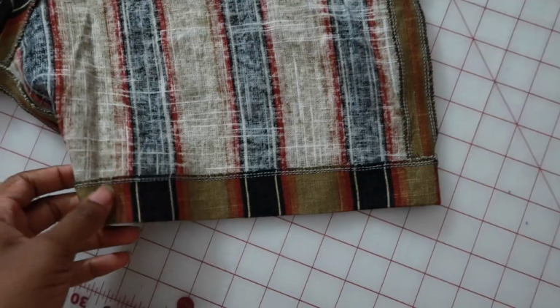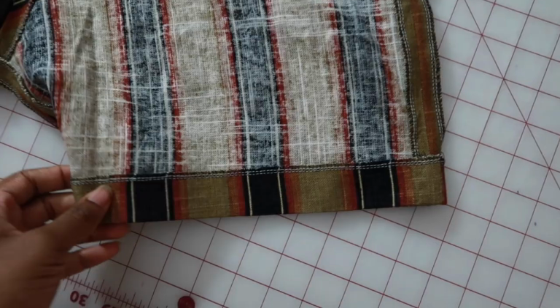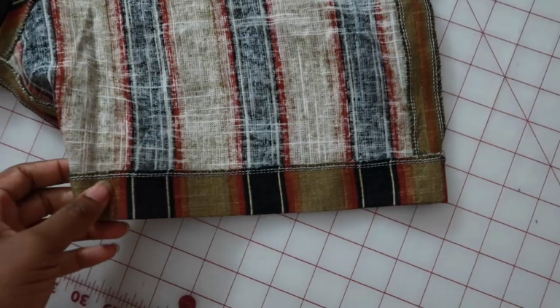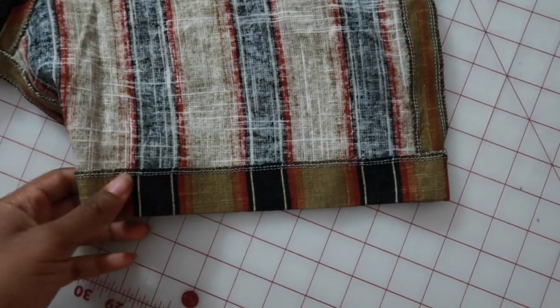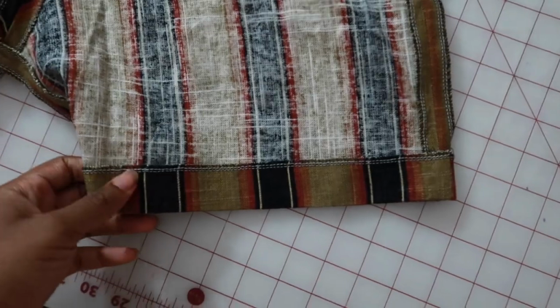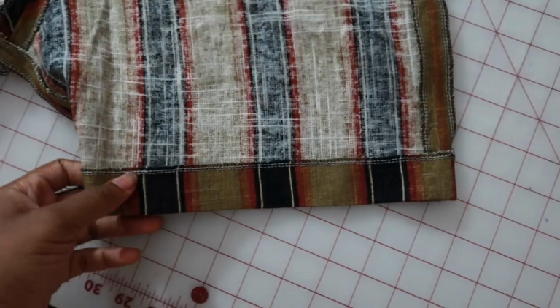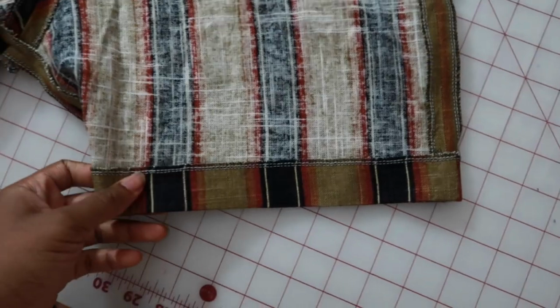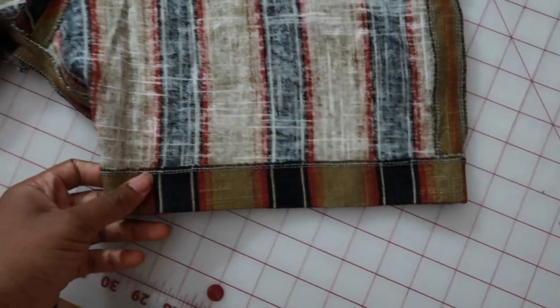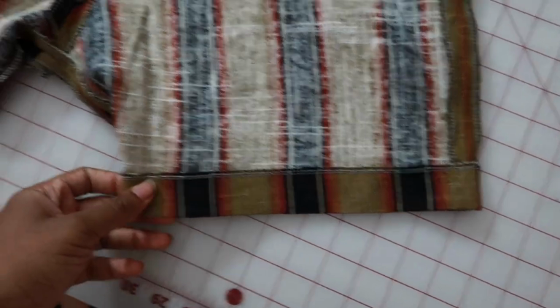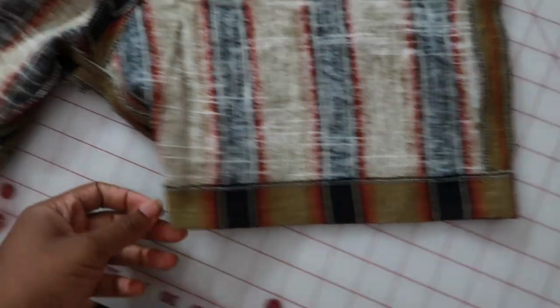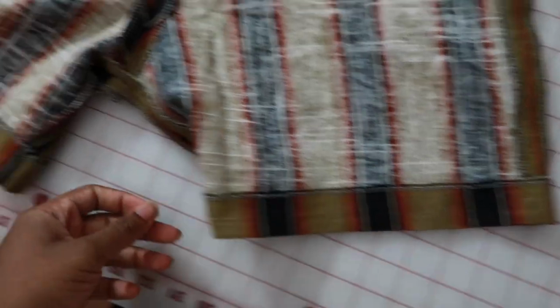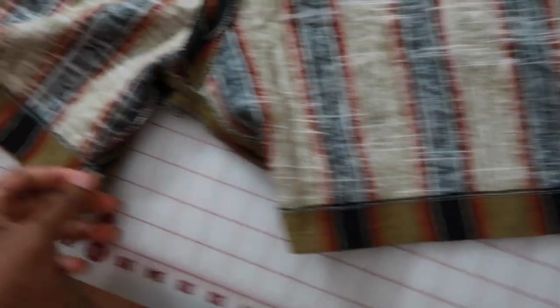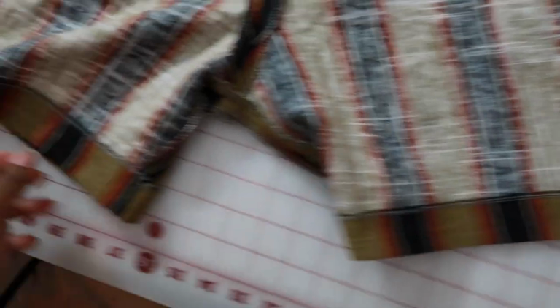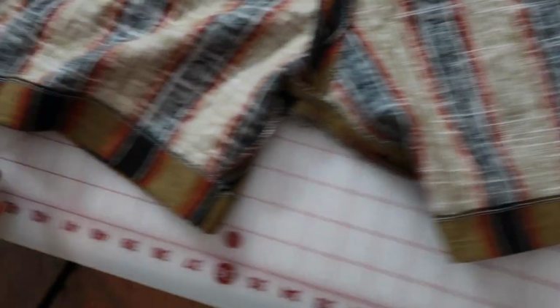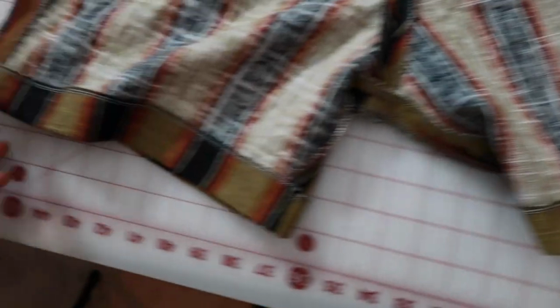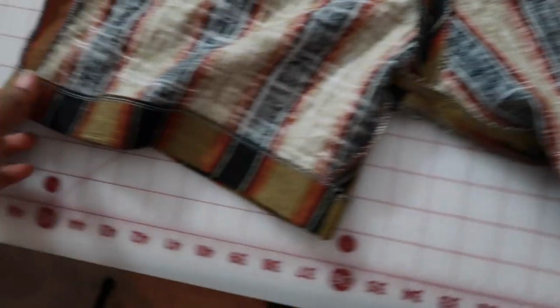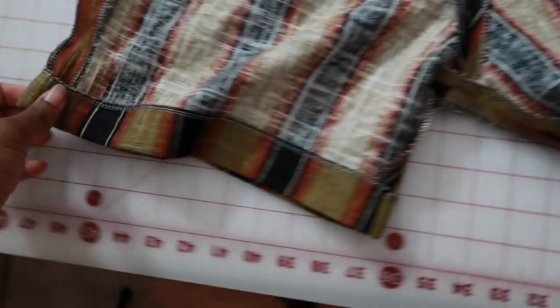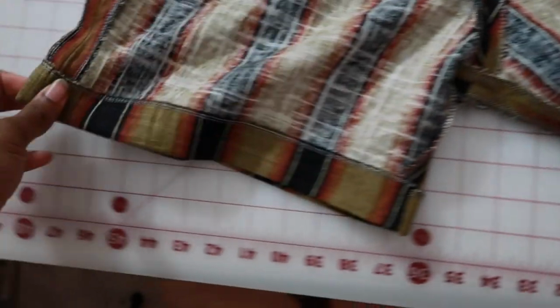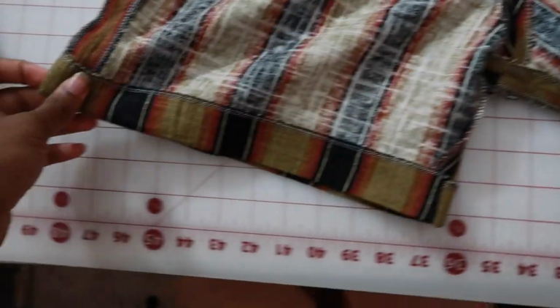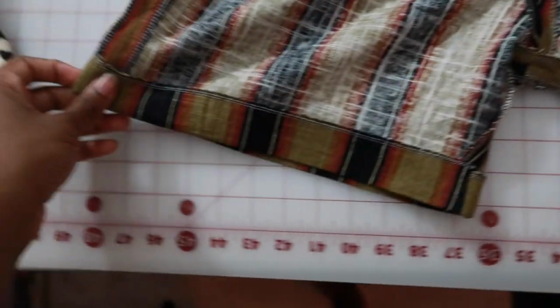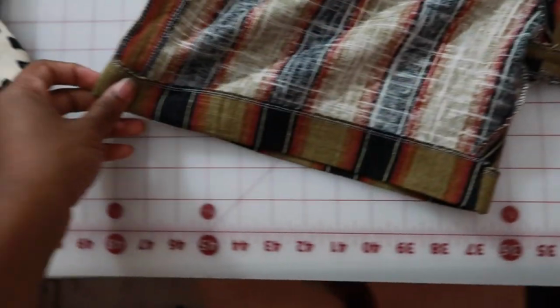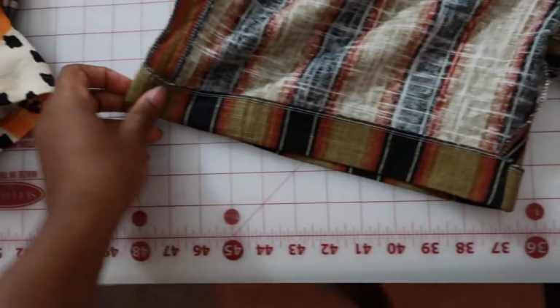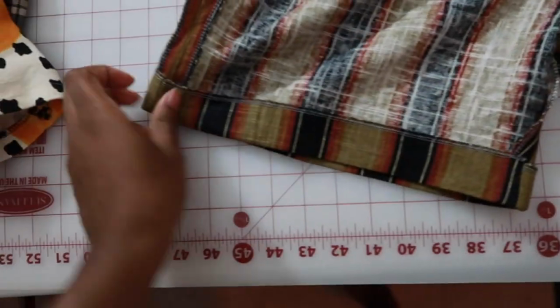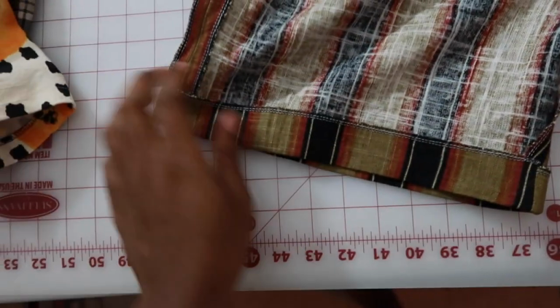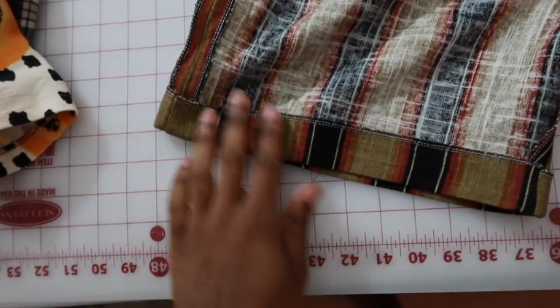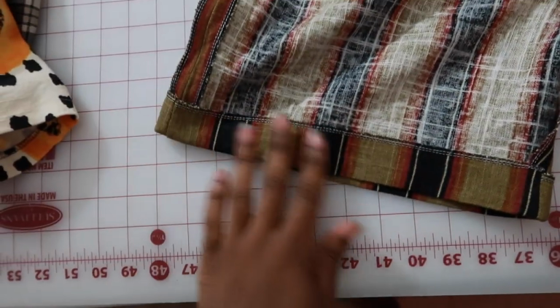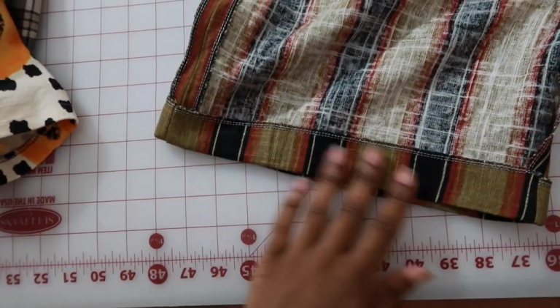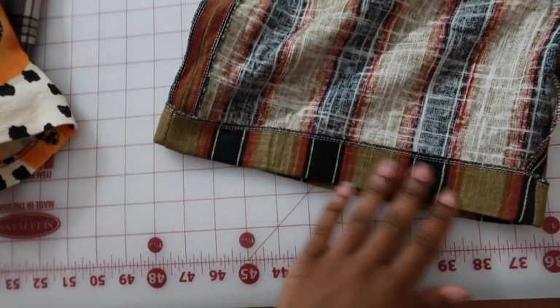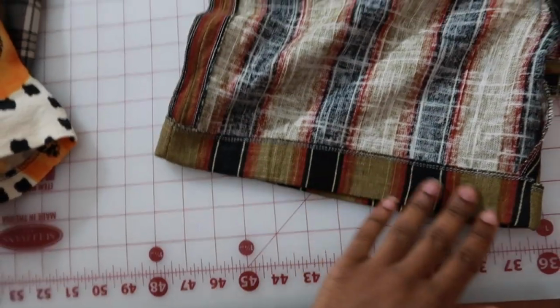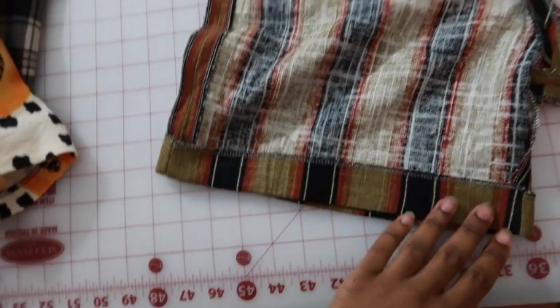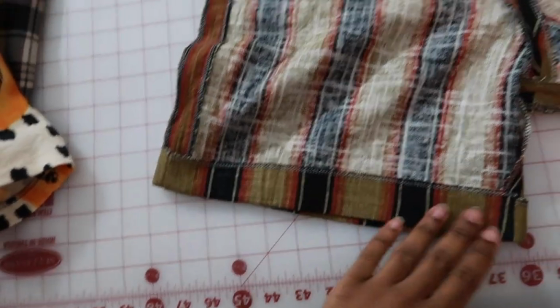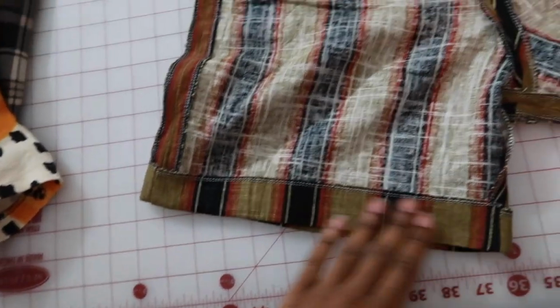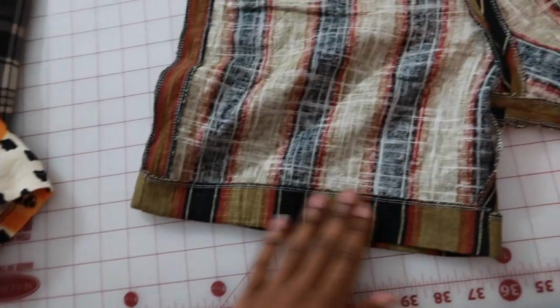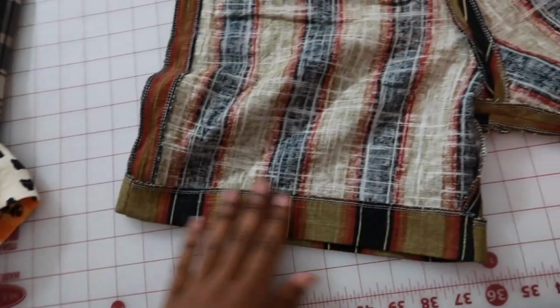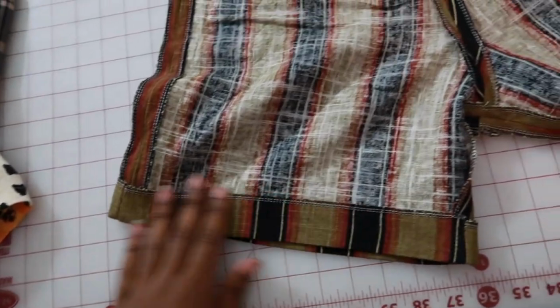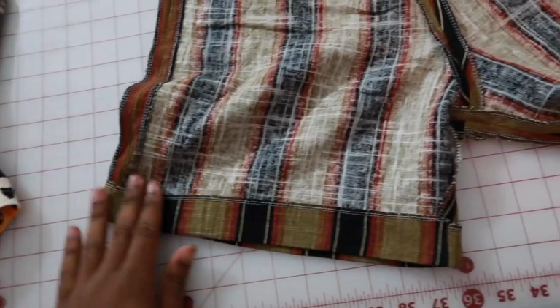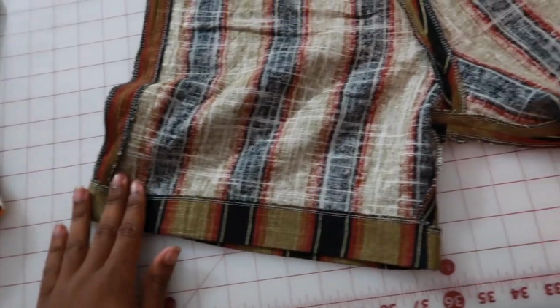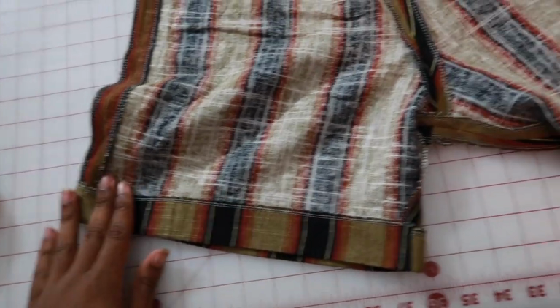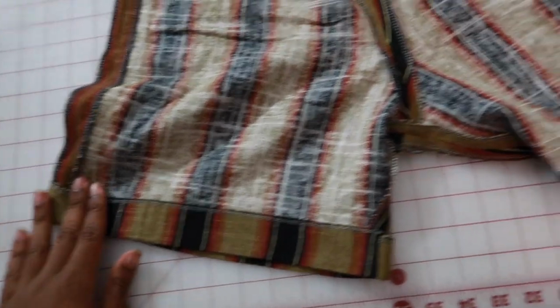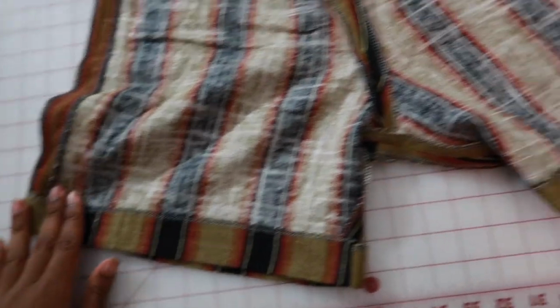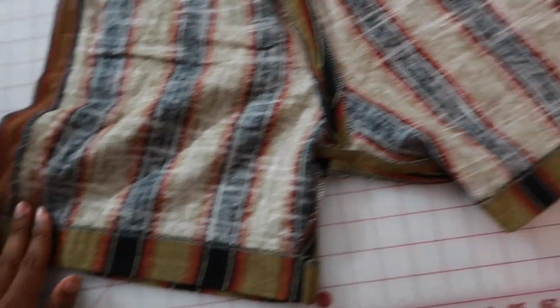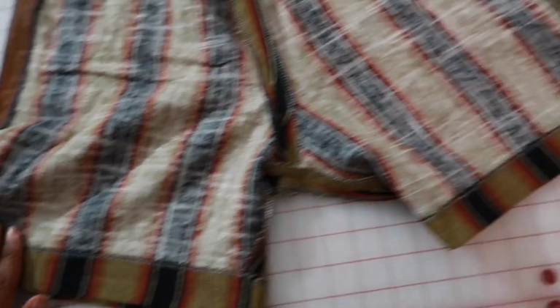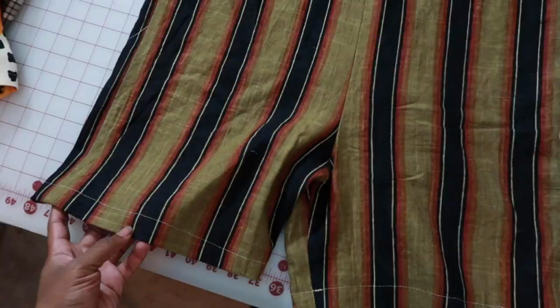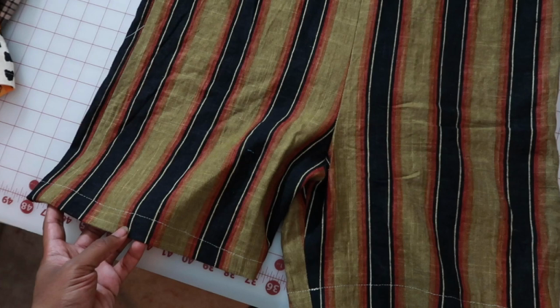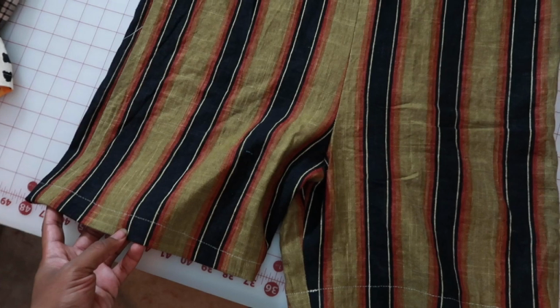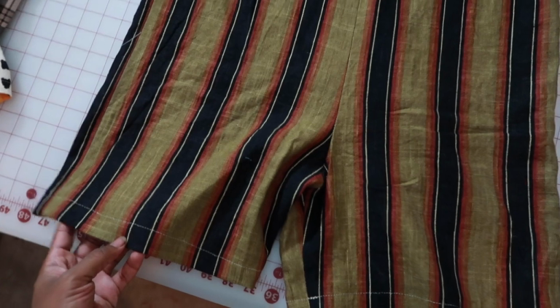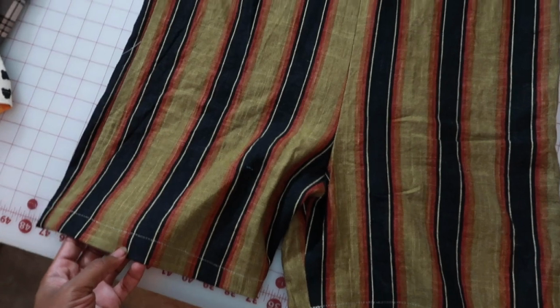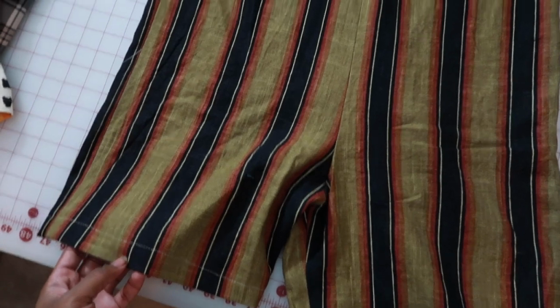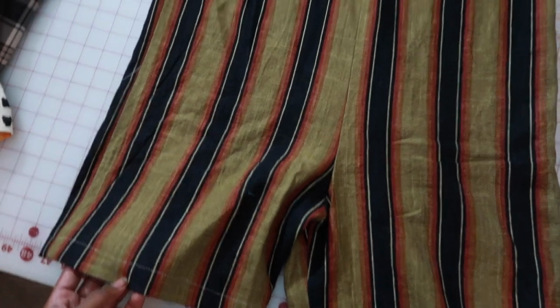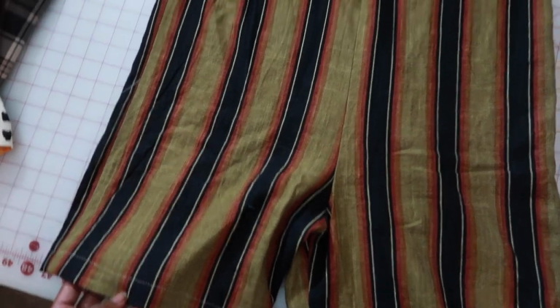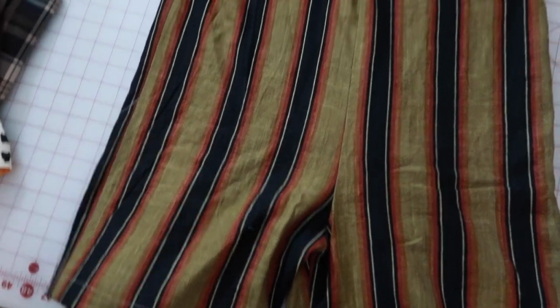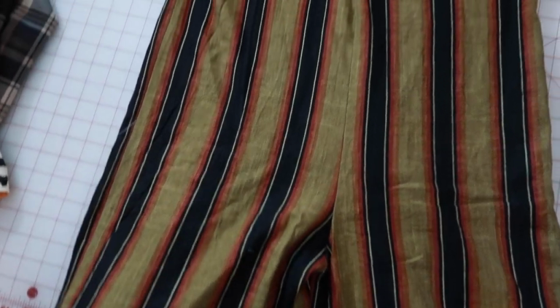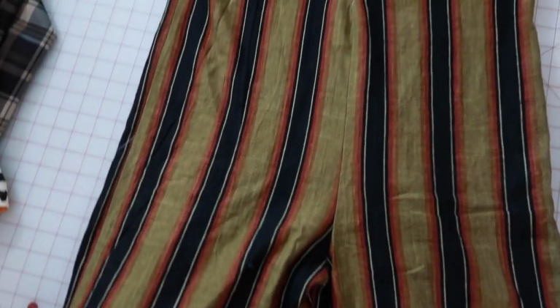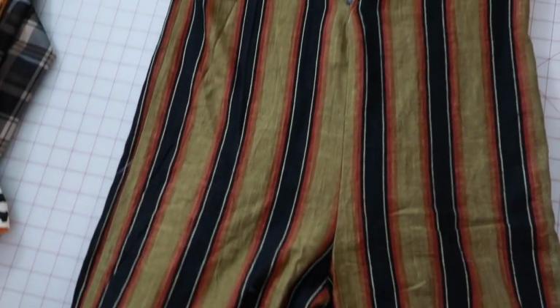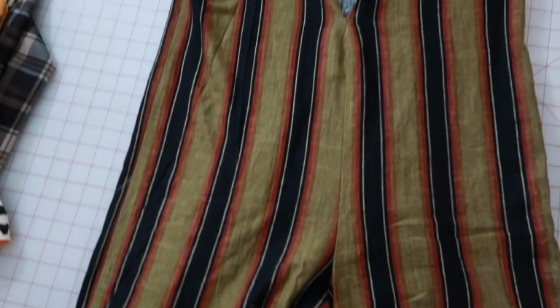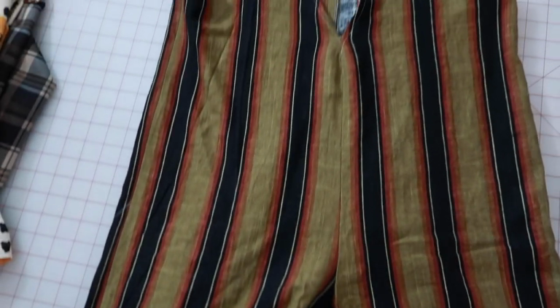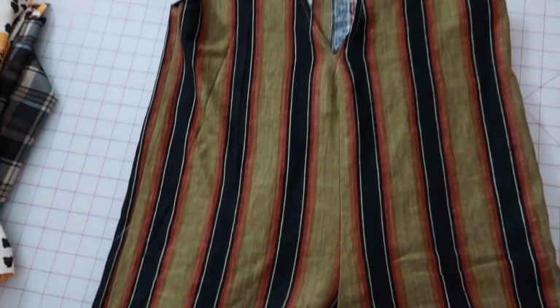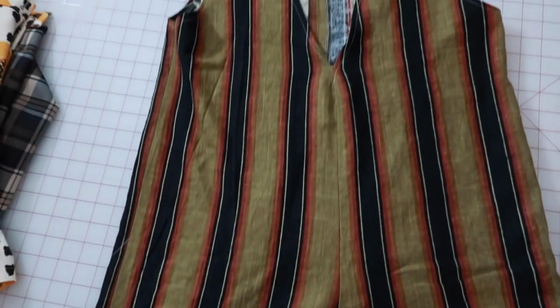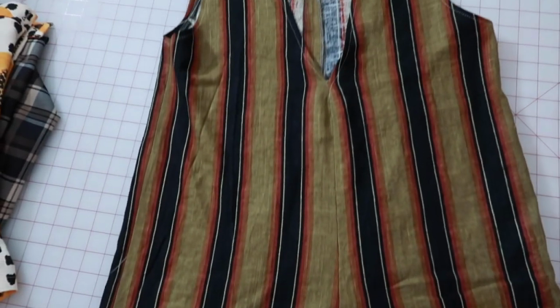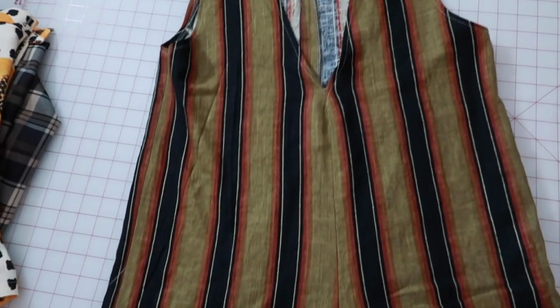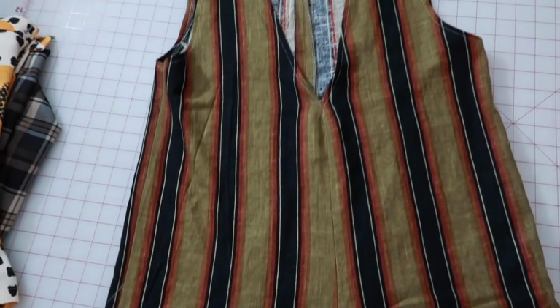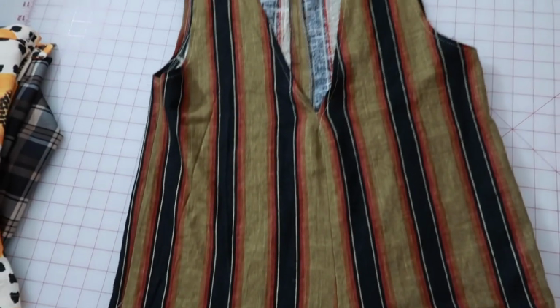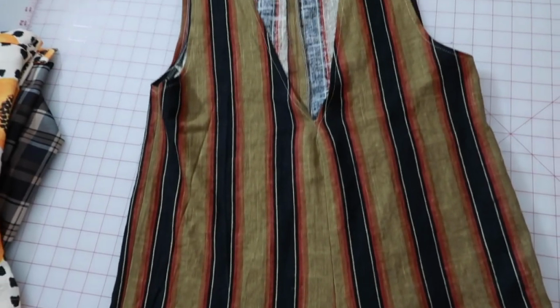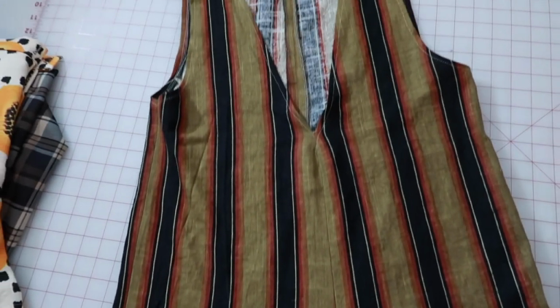I pressed down the hem for the bottom and sewed that down, and once I was done I had completed a shapeless romper.